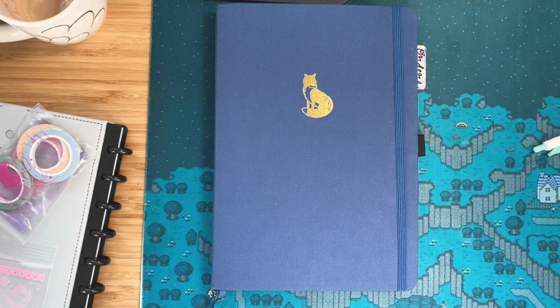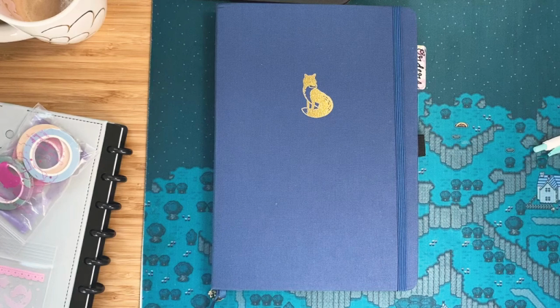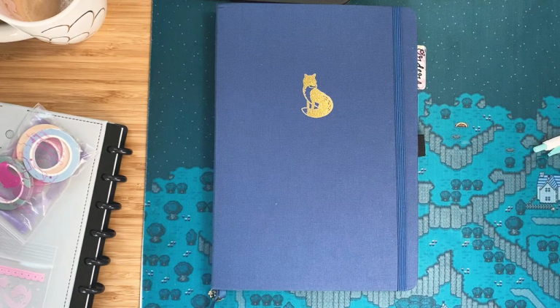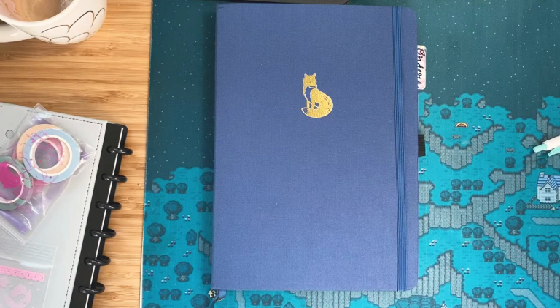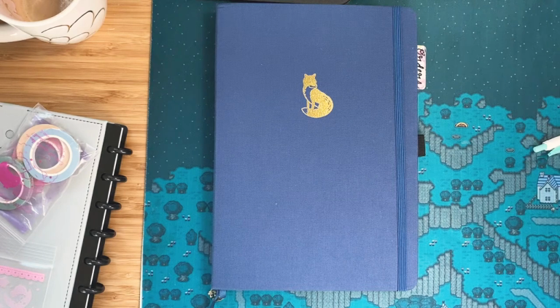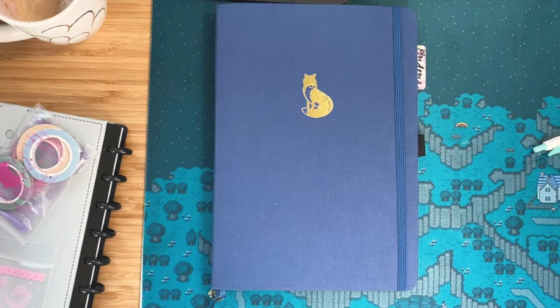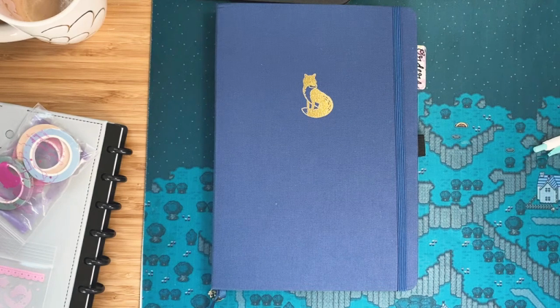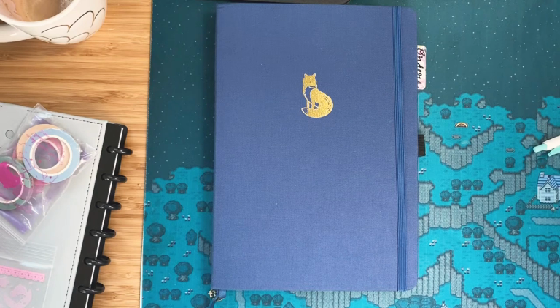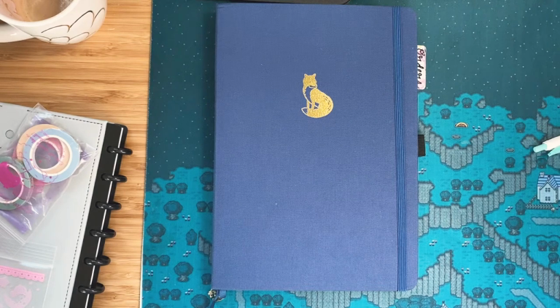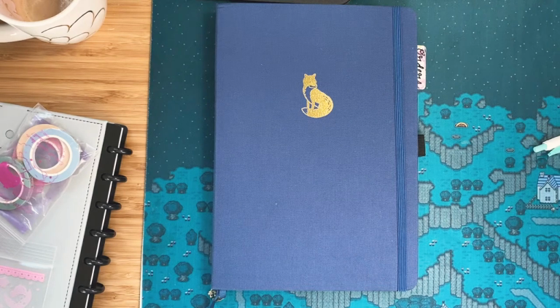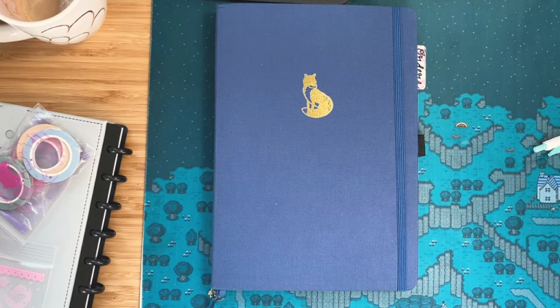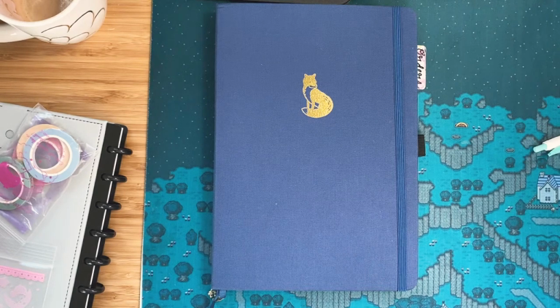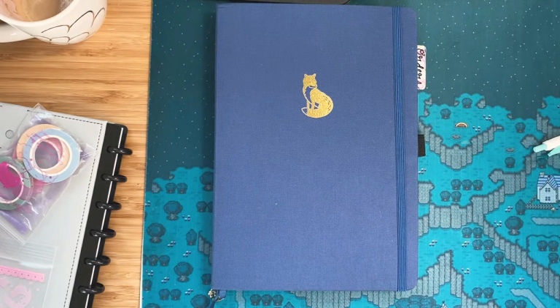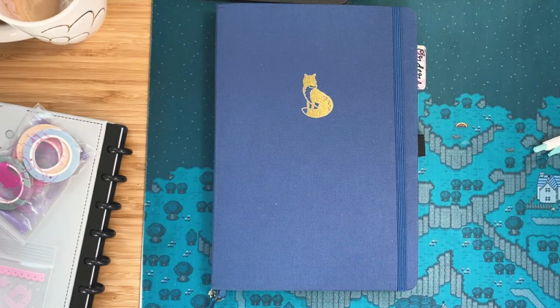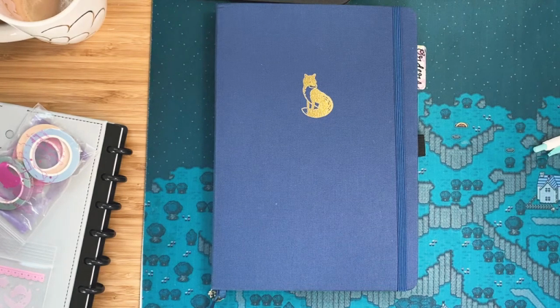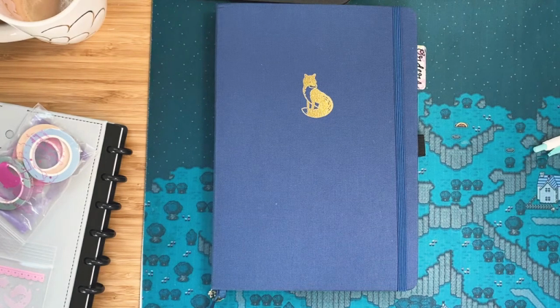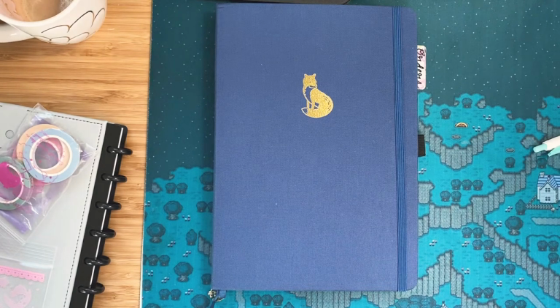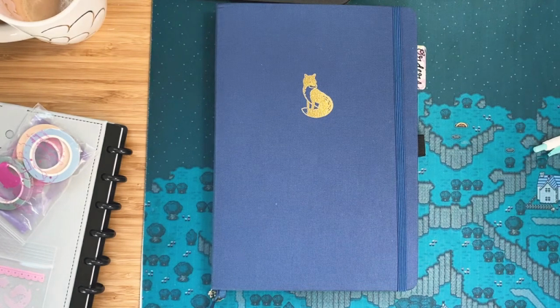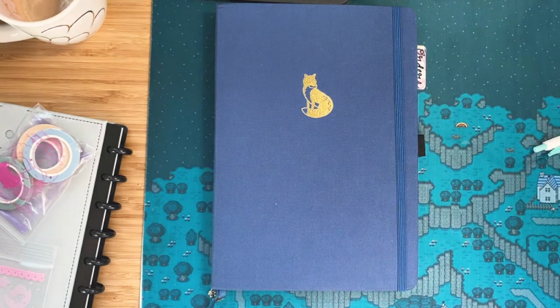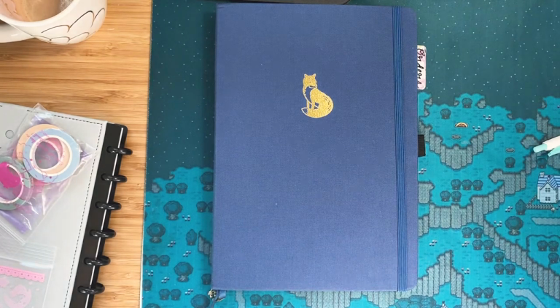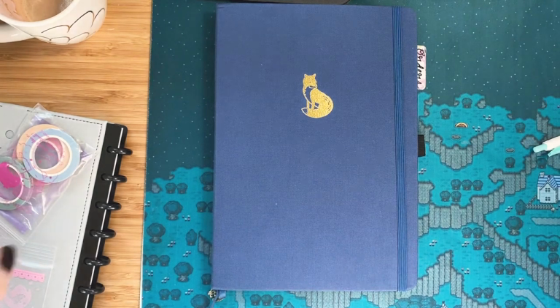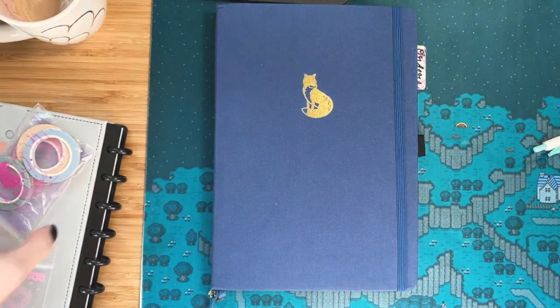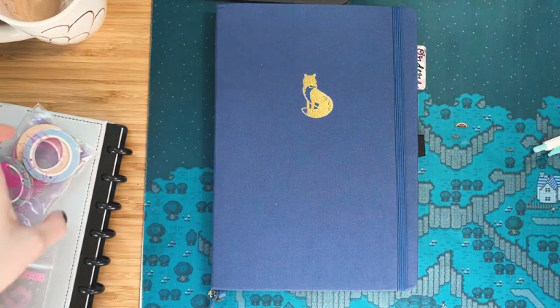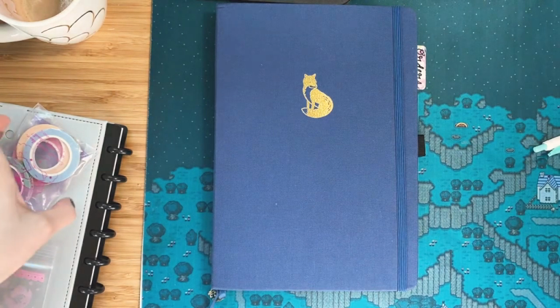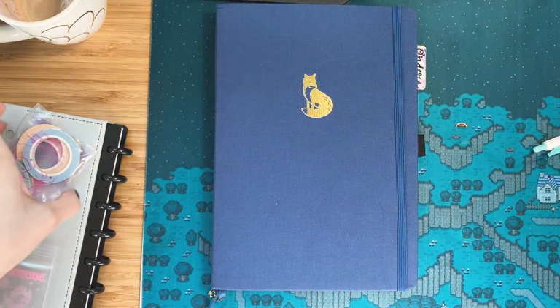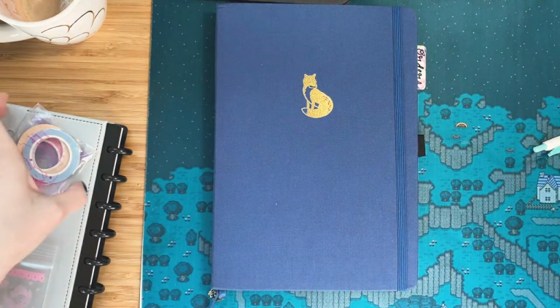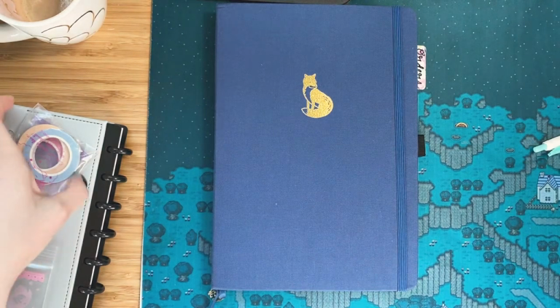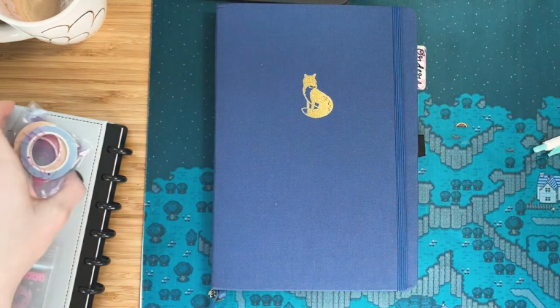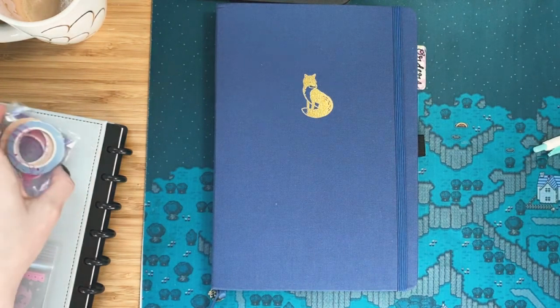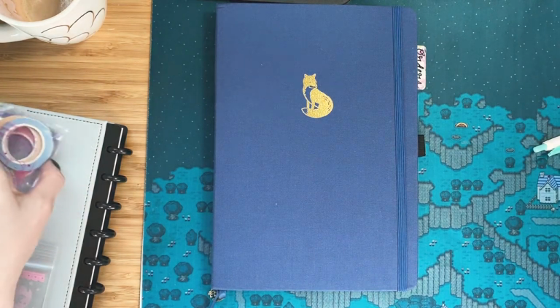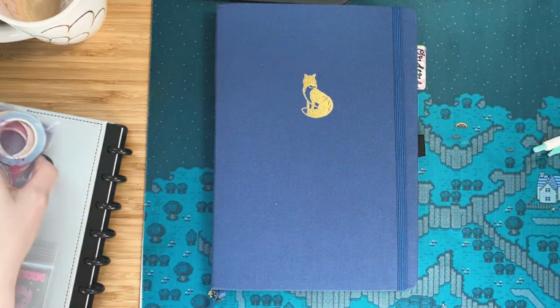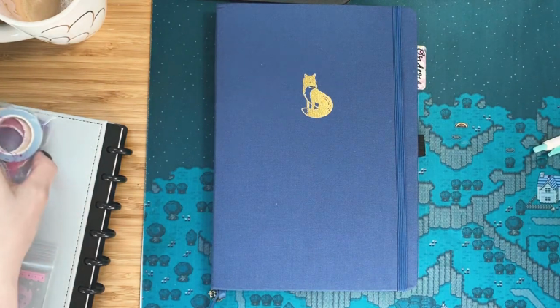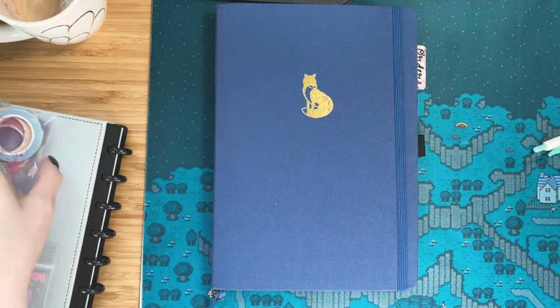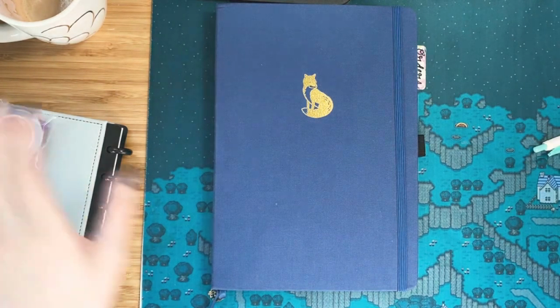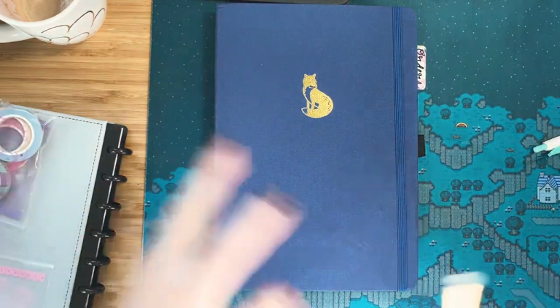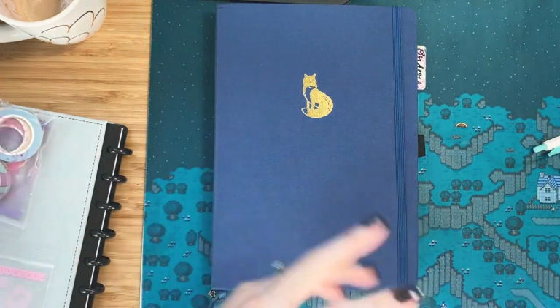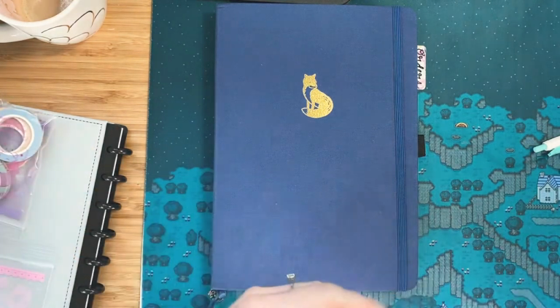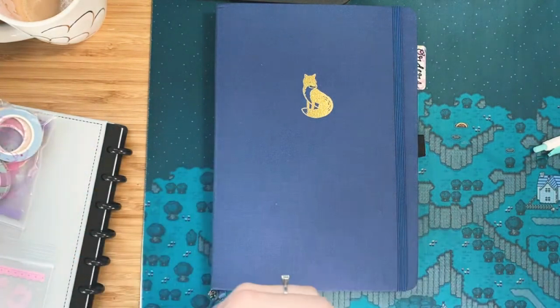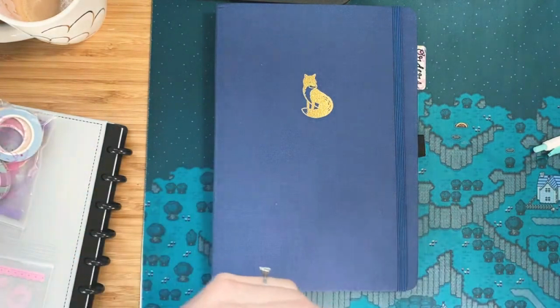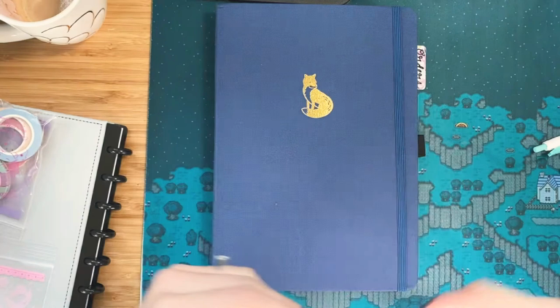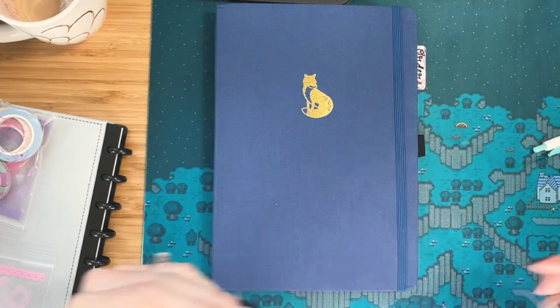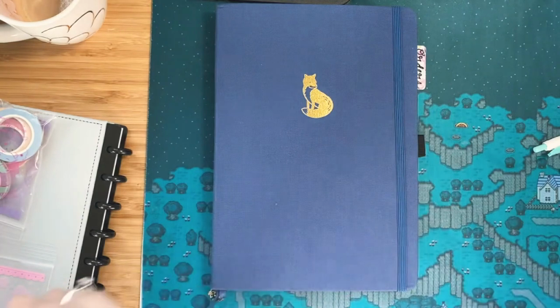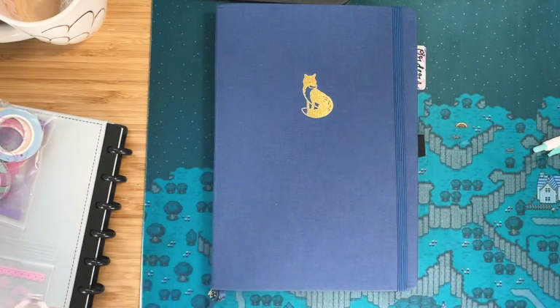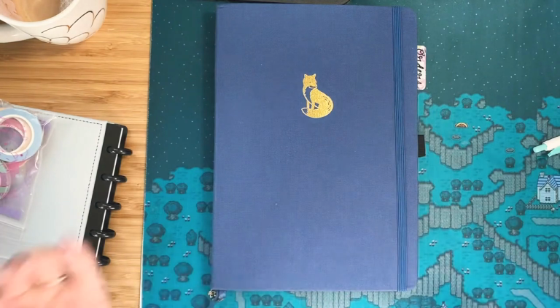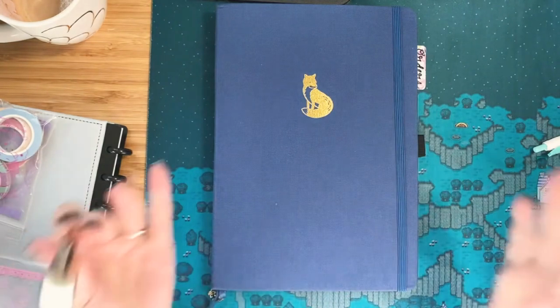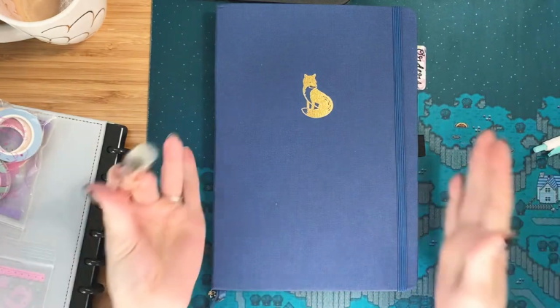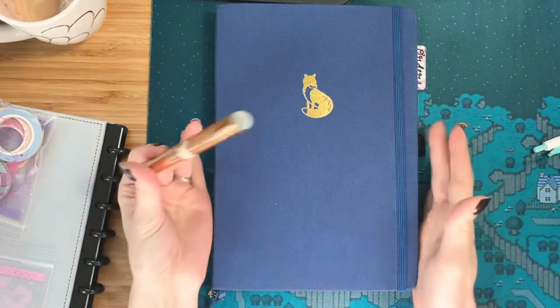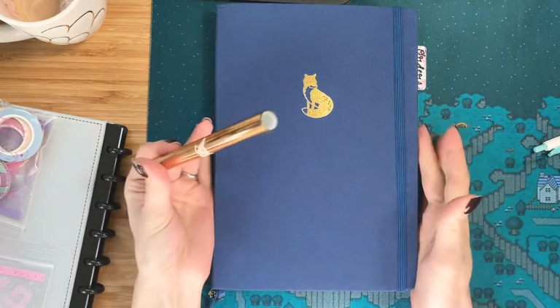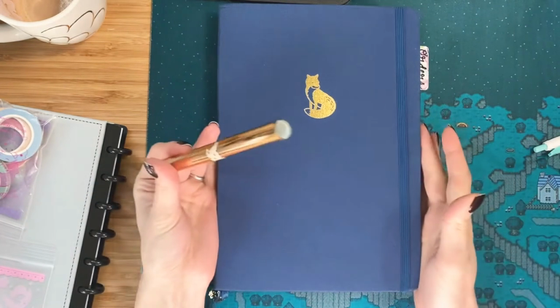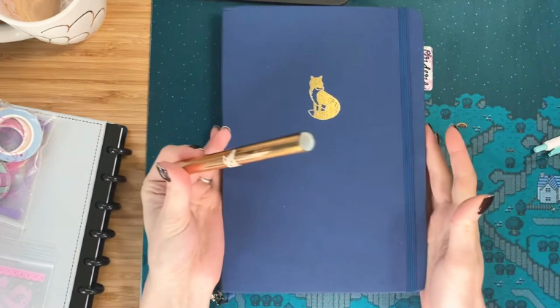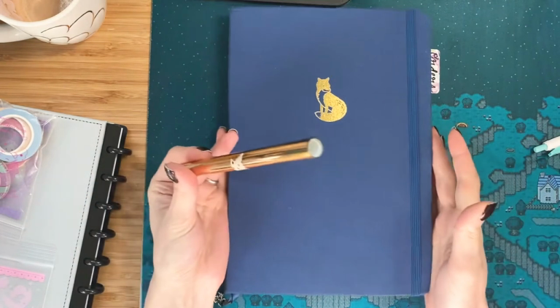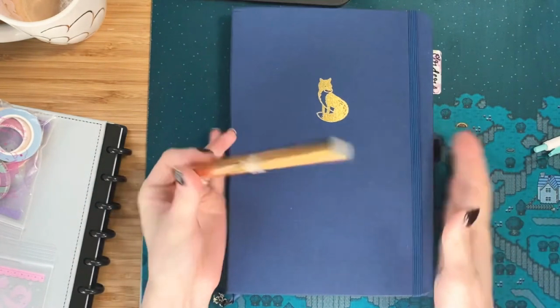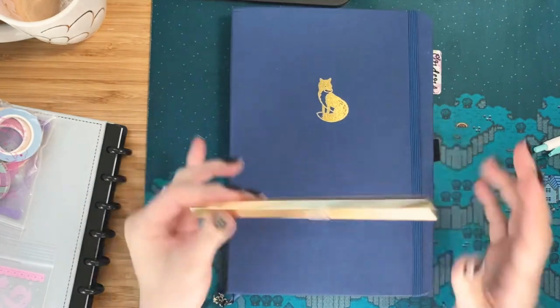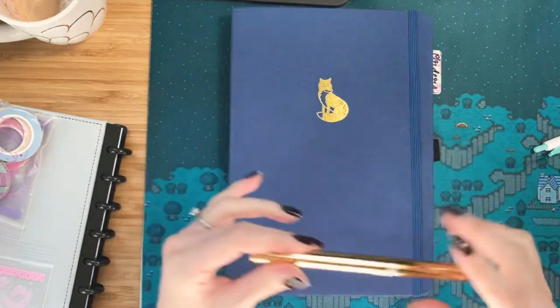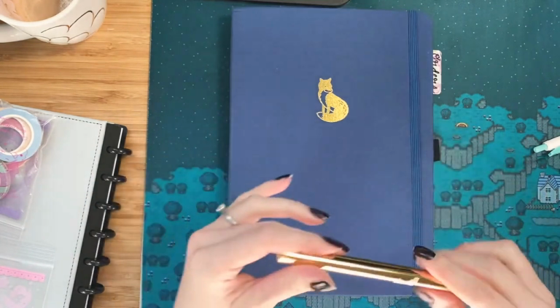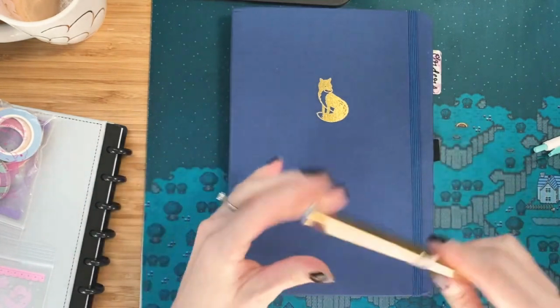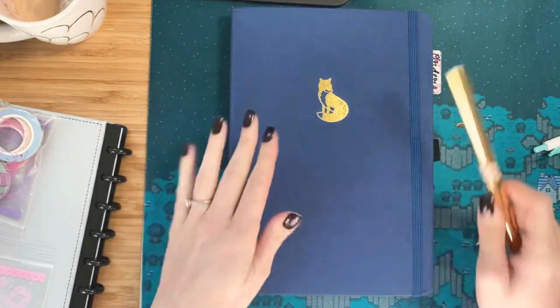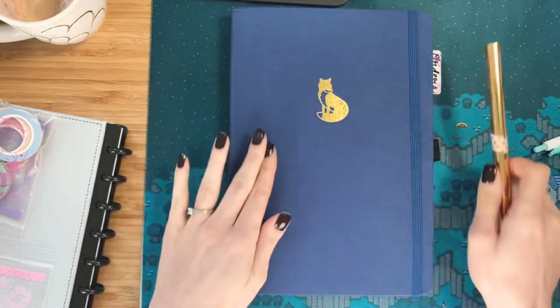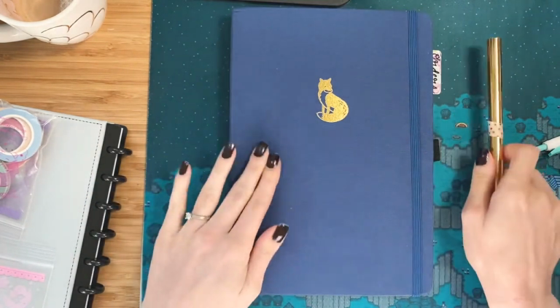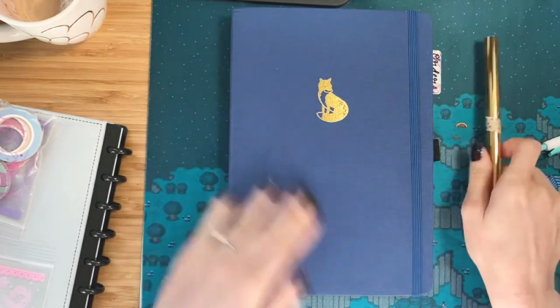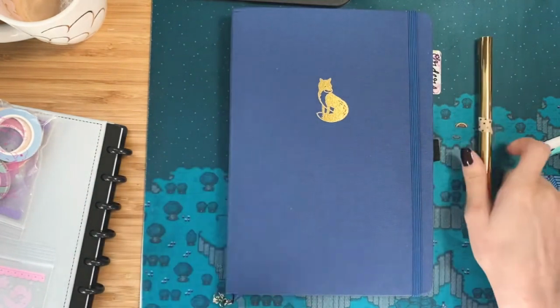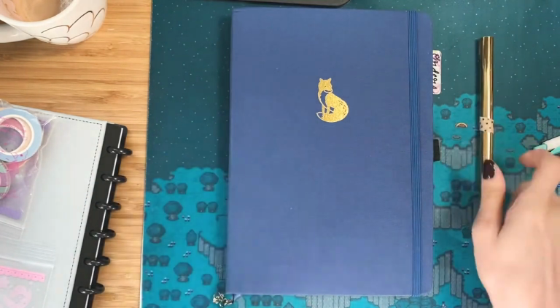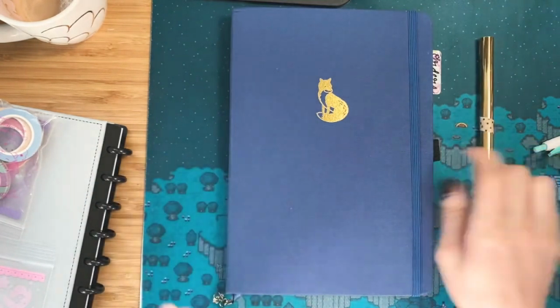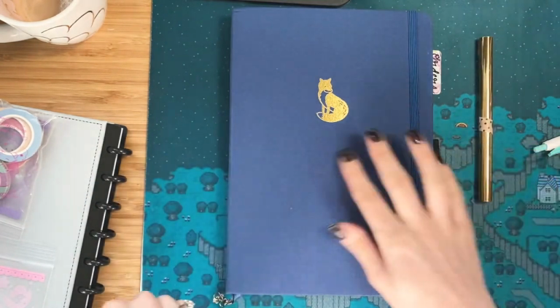Hi everybody, it's Keisha. Today we are going to be gold foiling my Archer and Olive notebook.